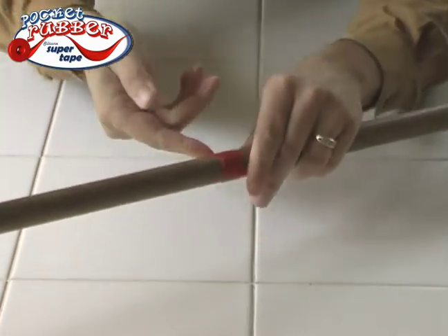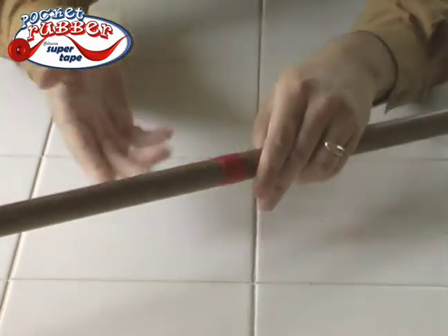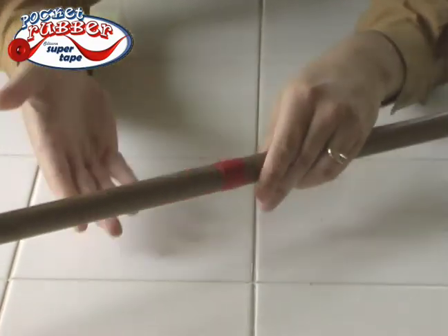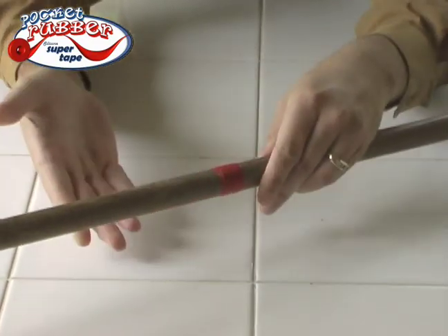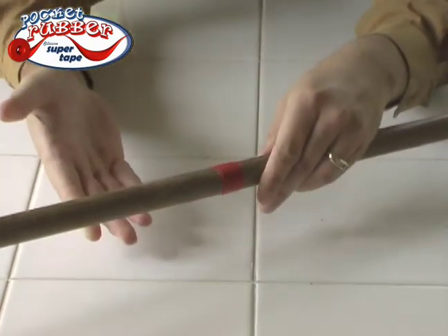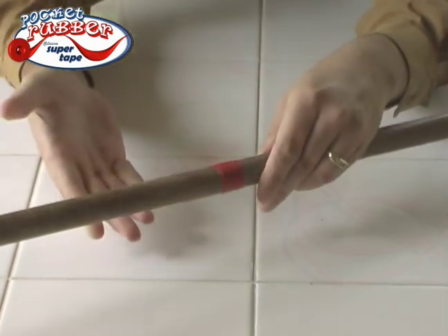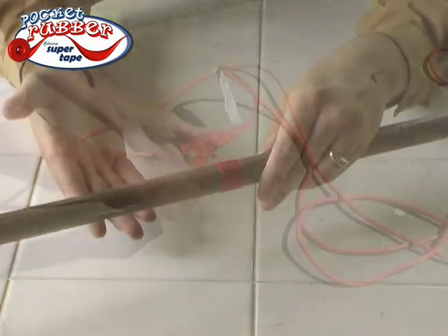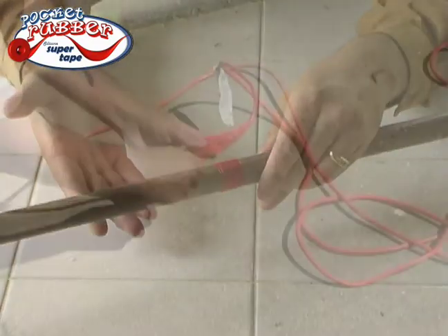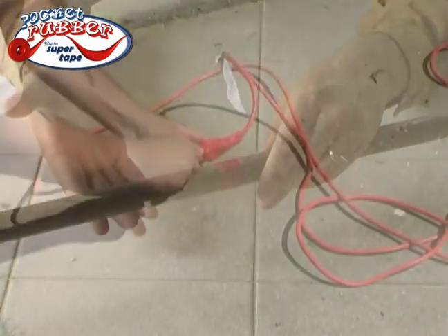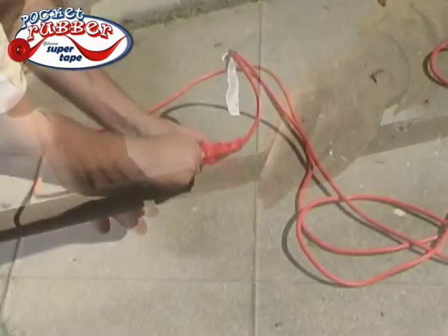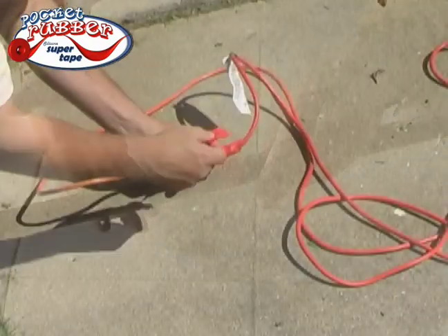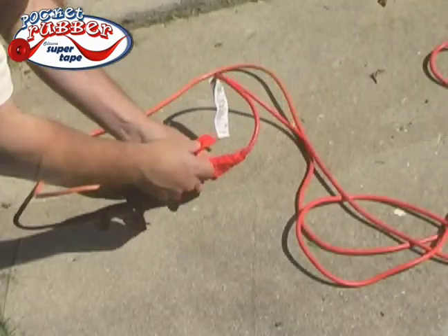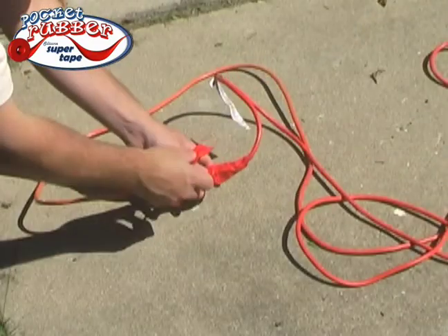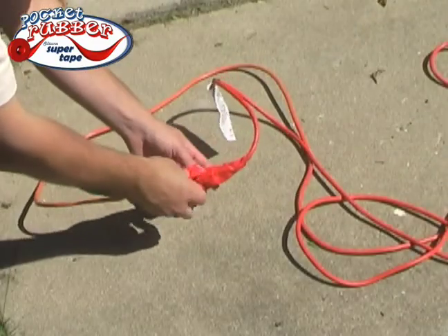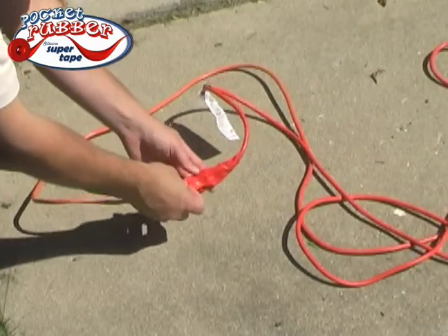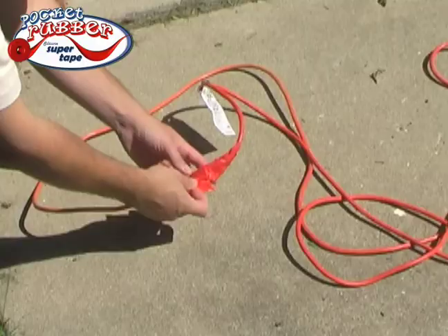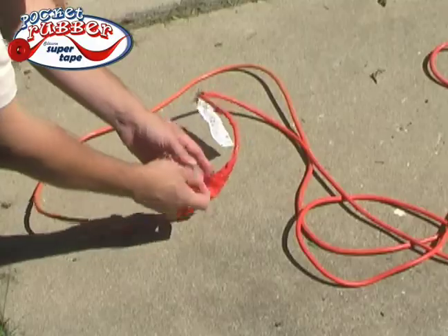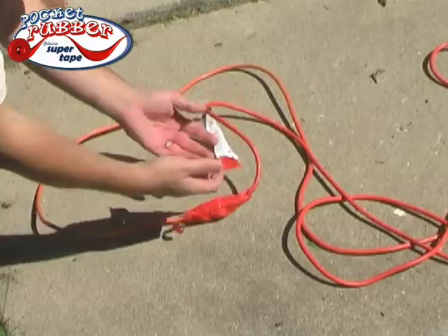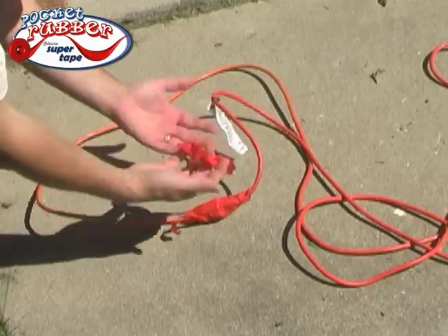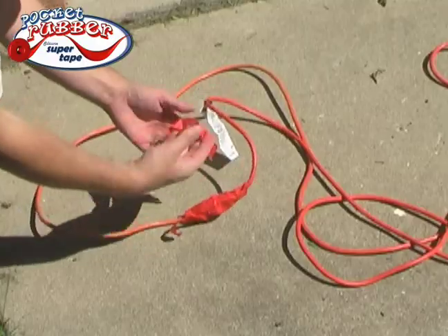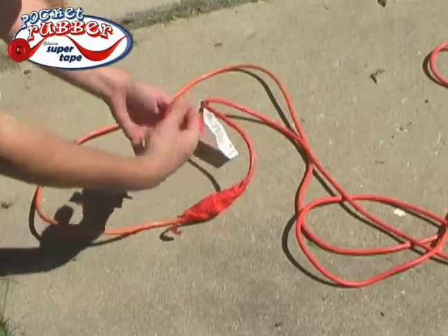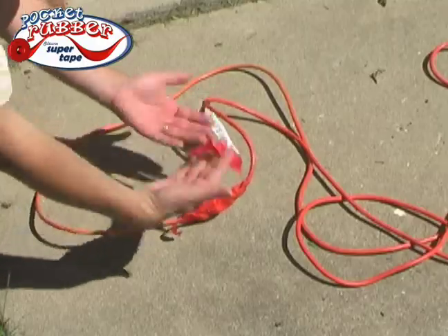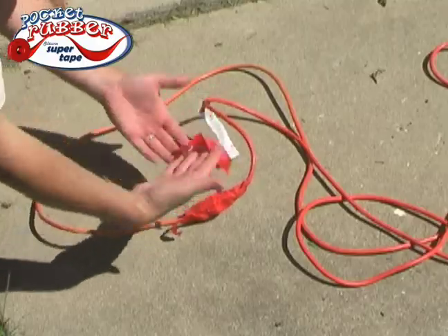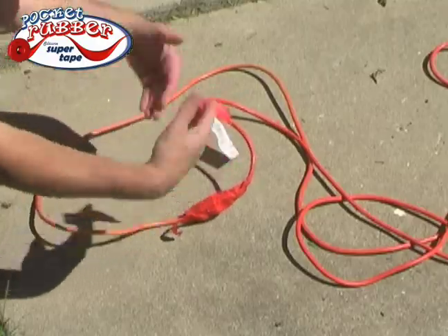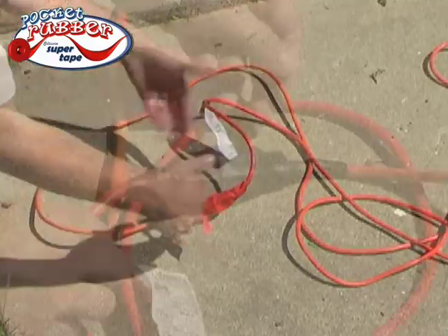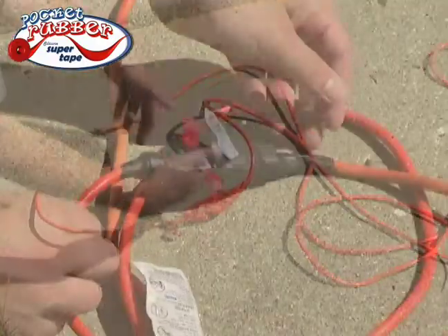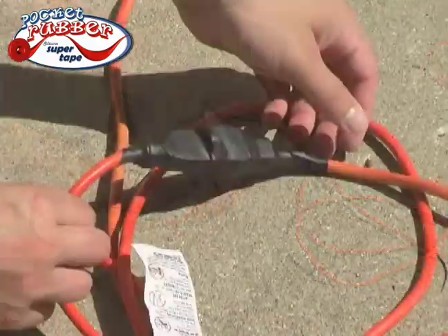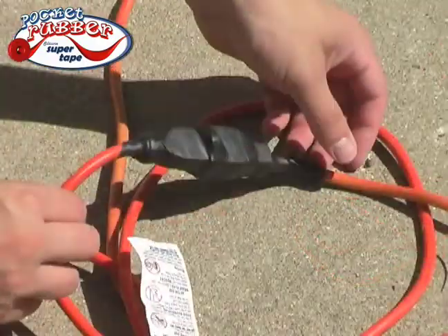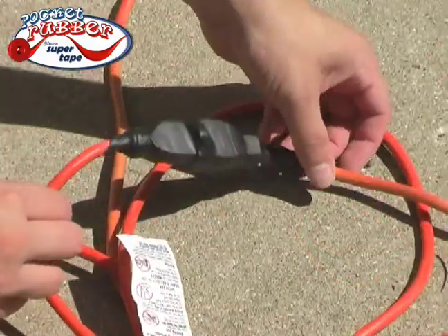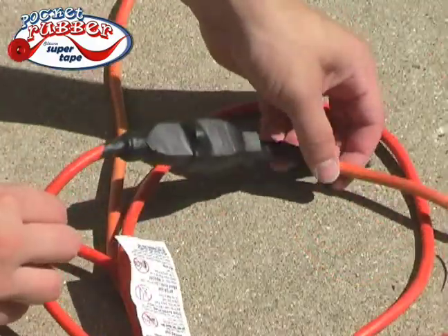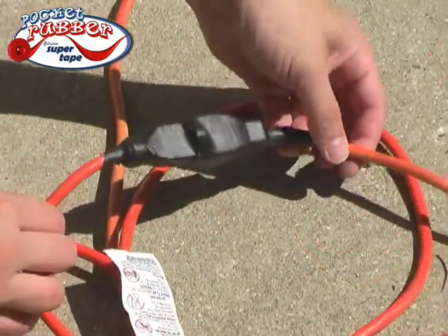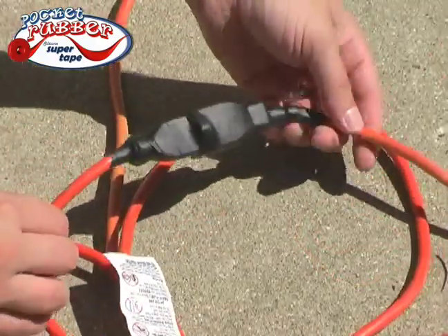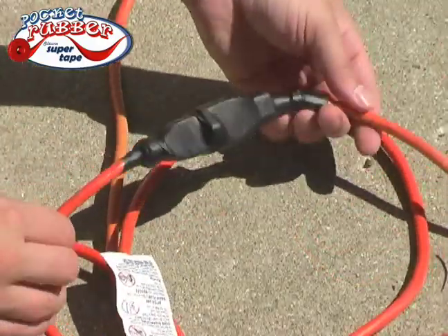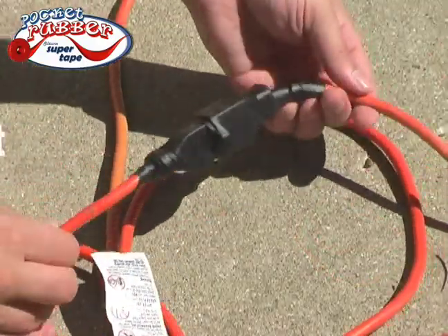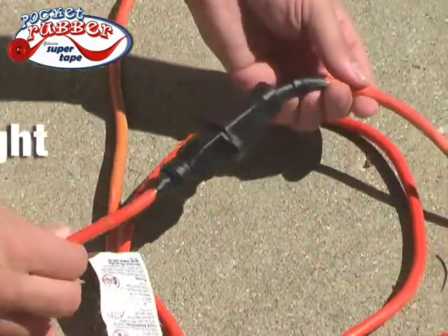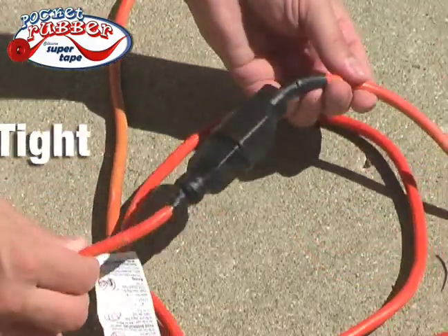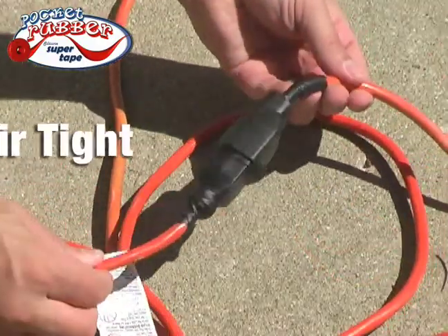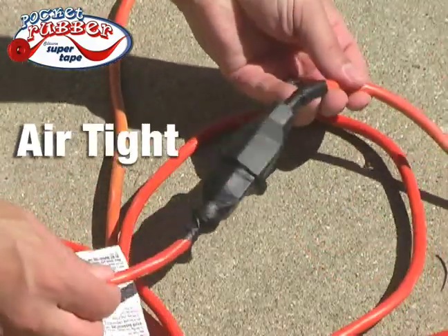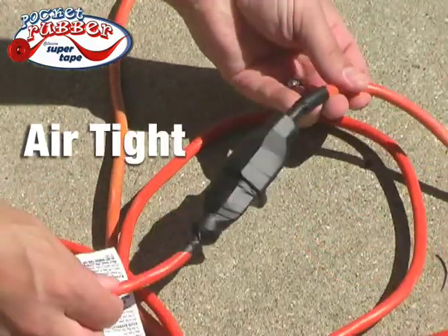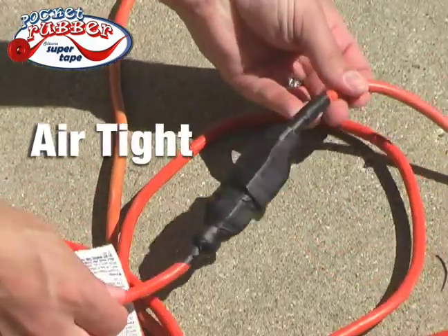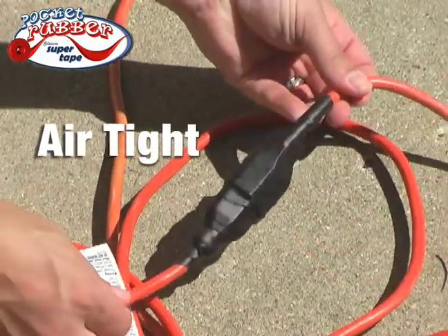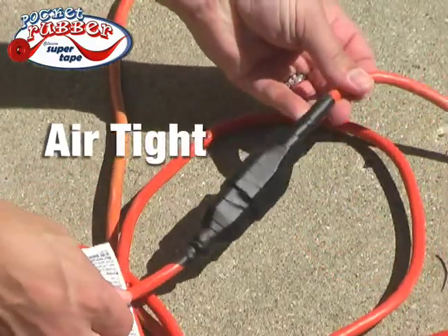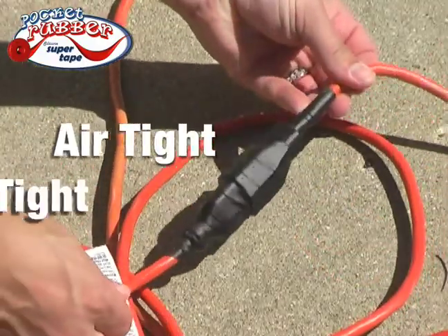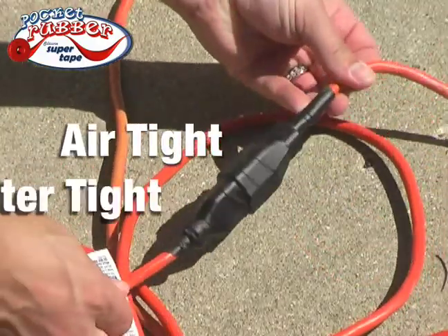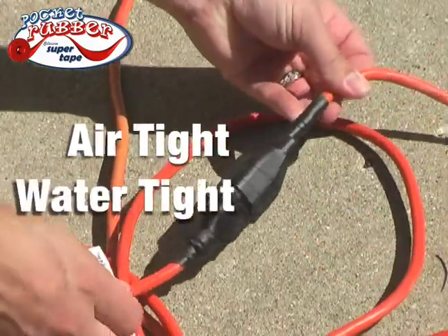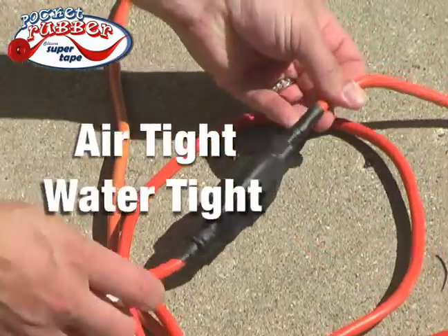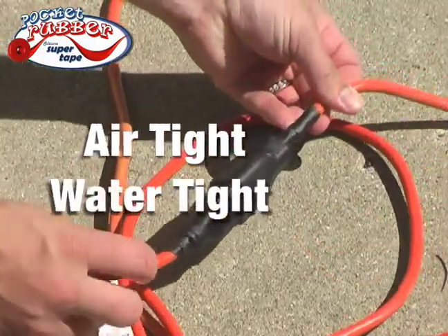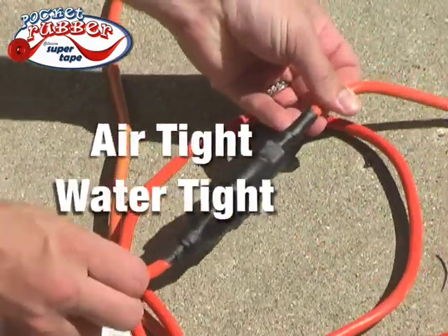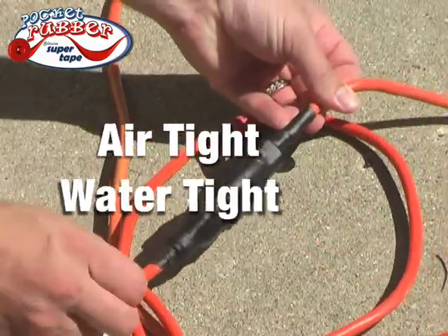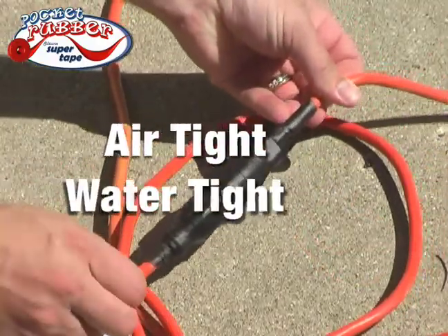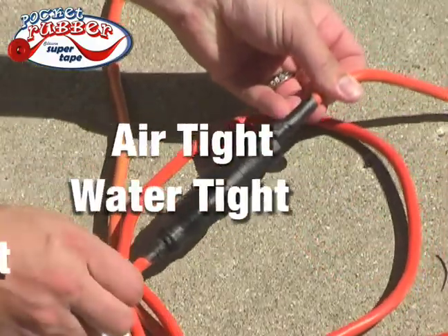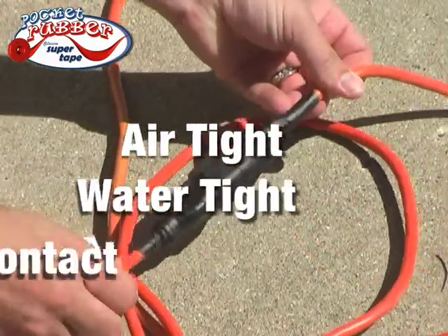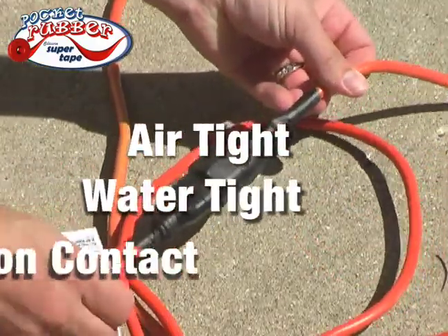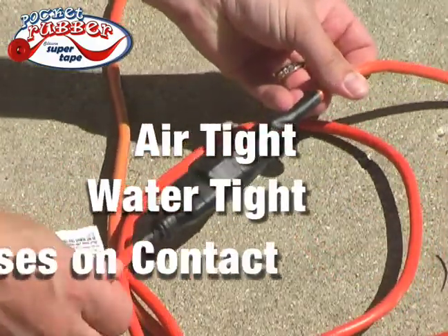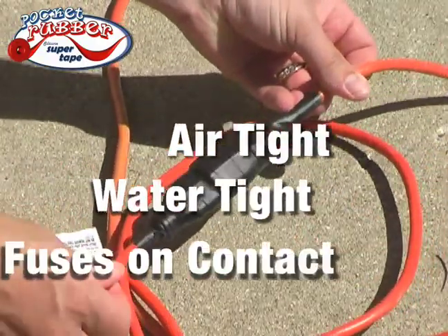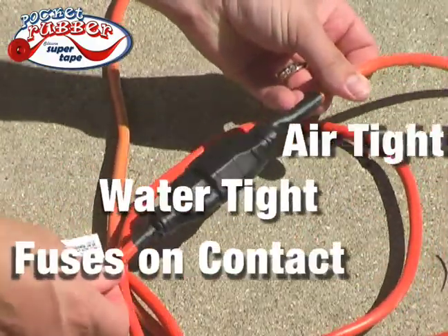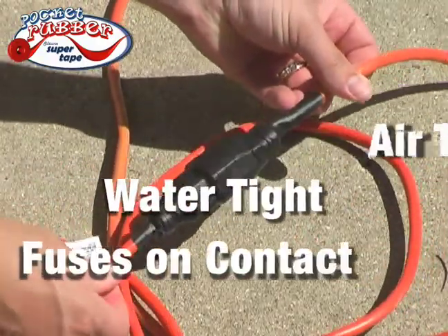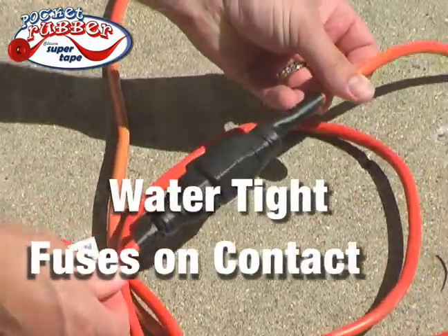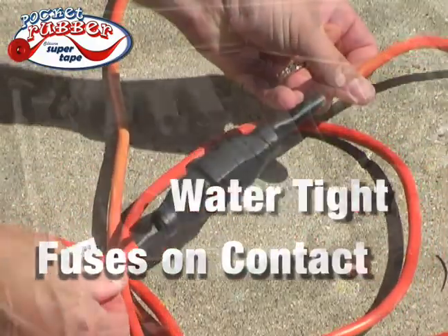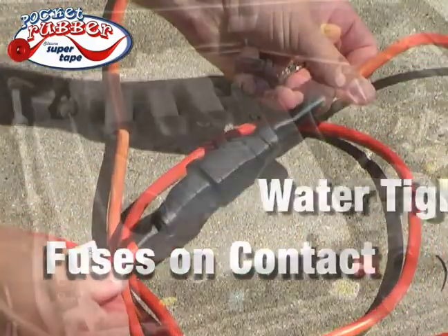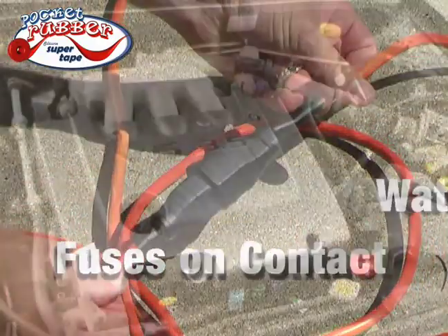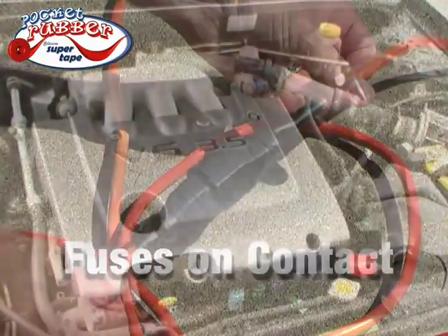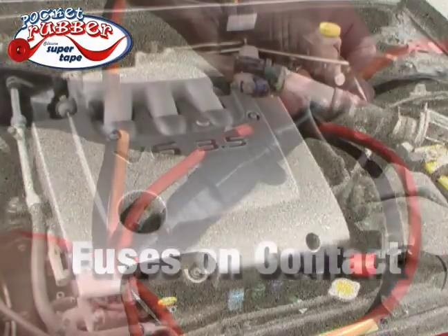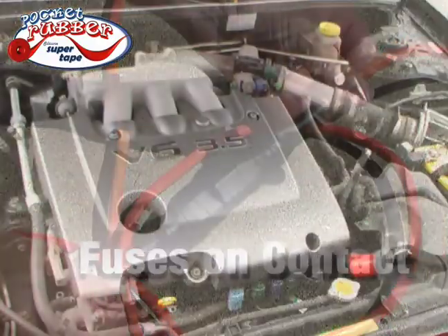There's no sticky adhesive — it bonds to itself. It's airtight, watertight, and fuses on contact.